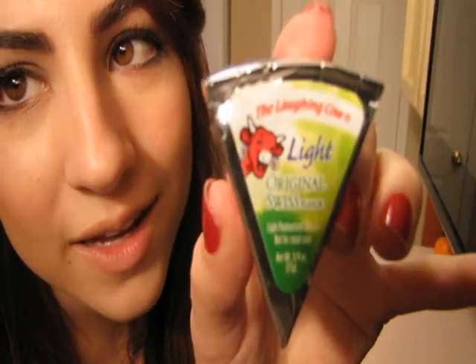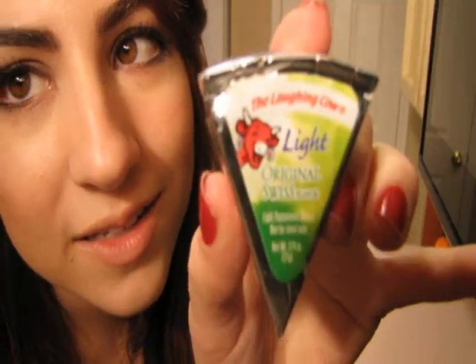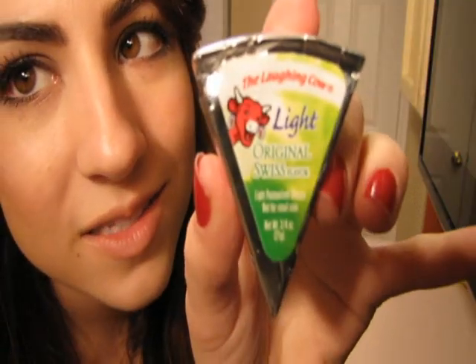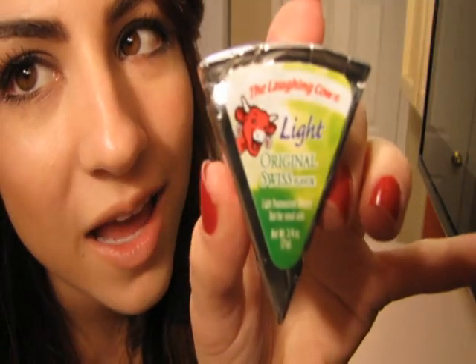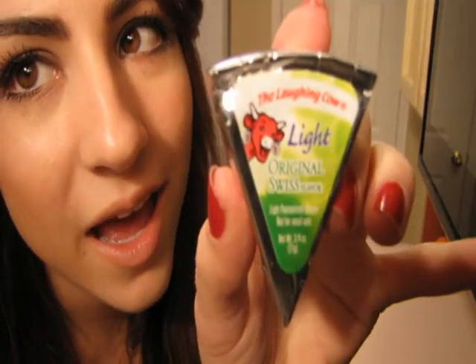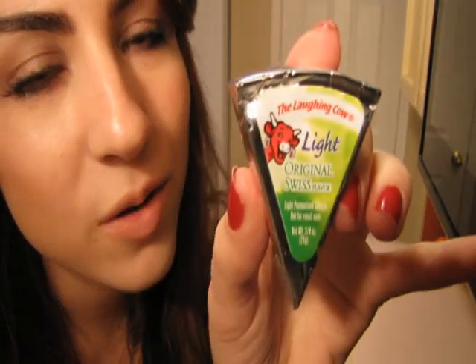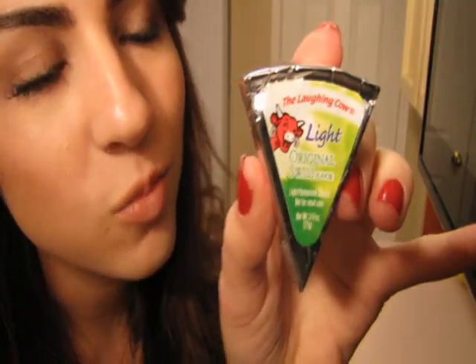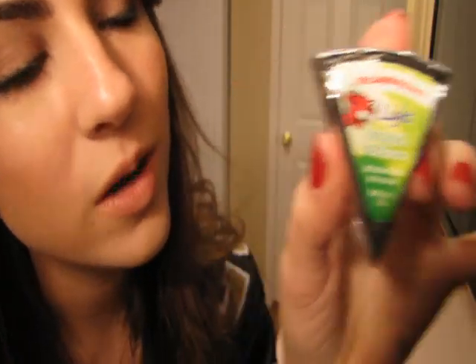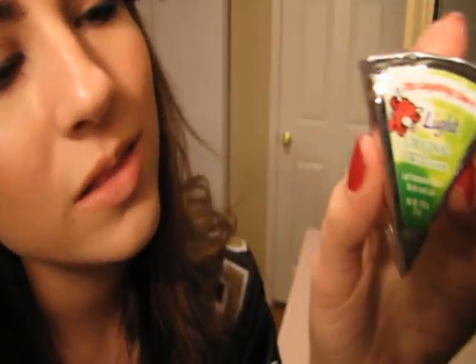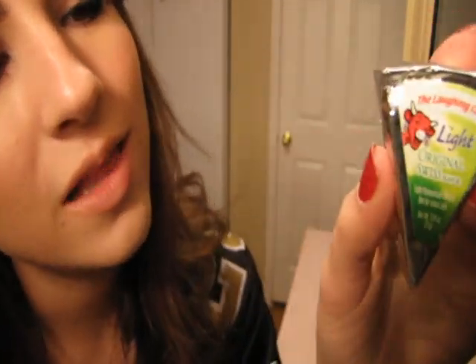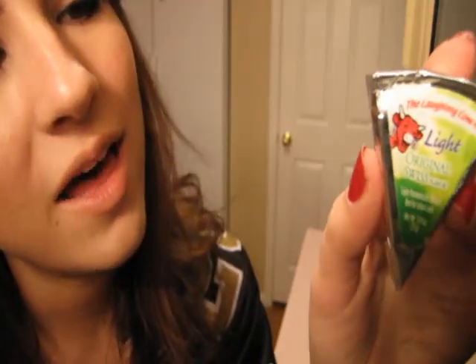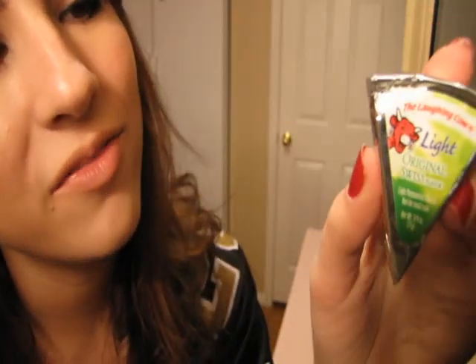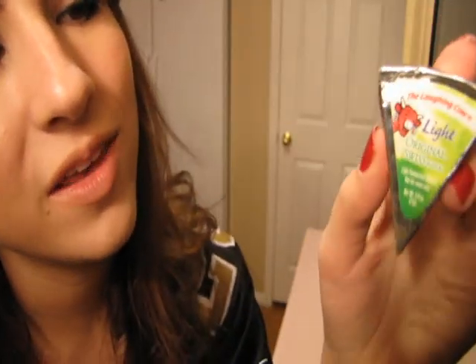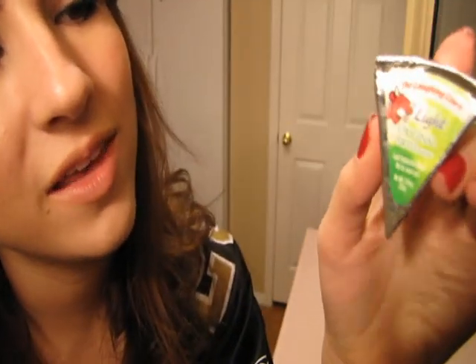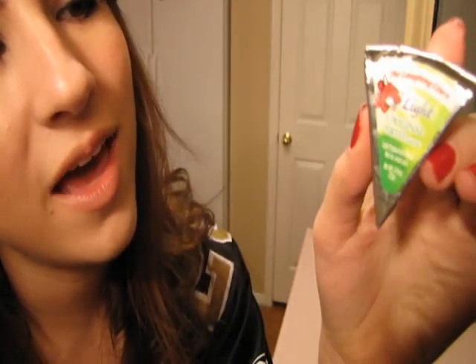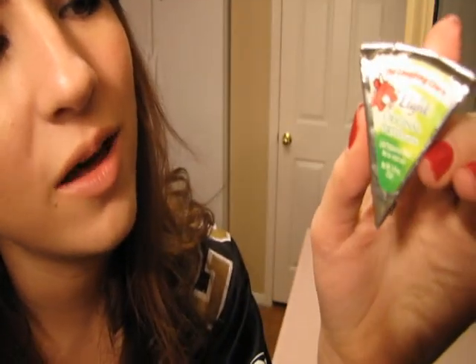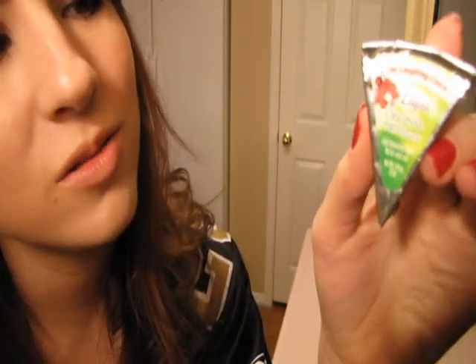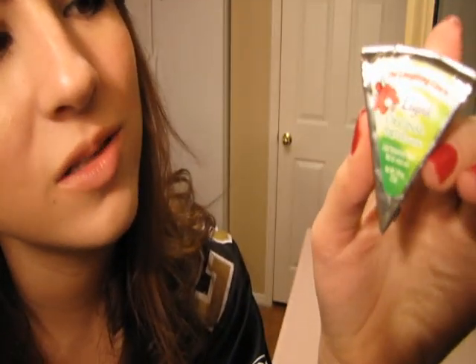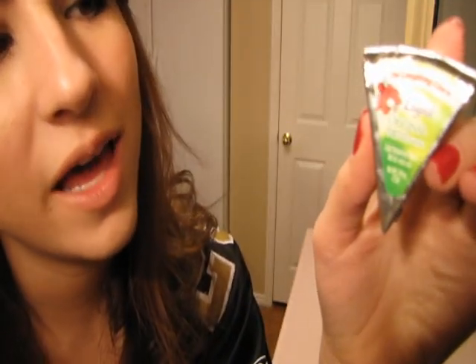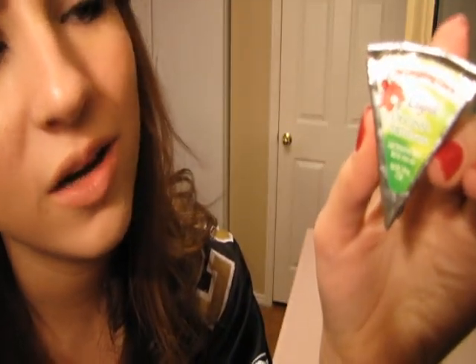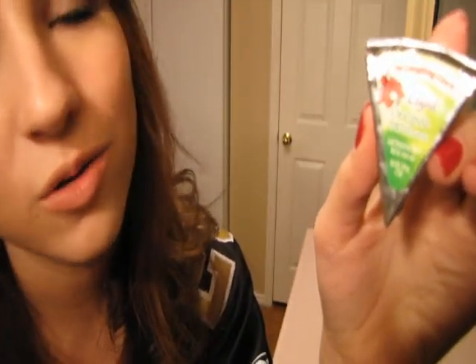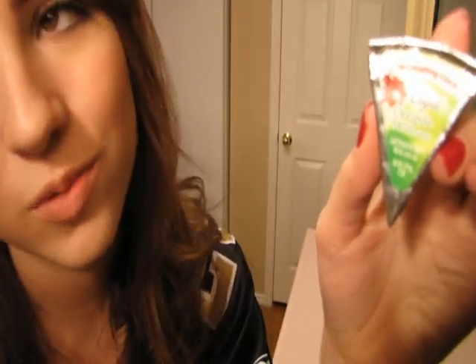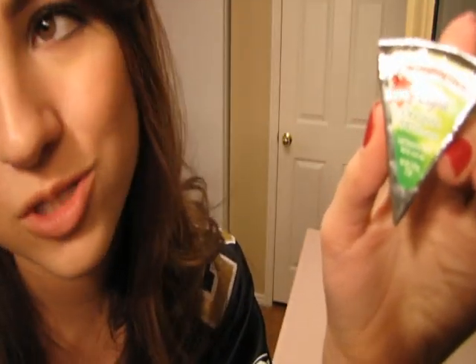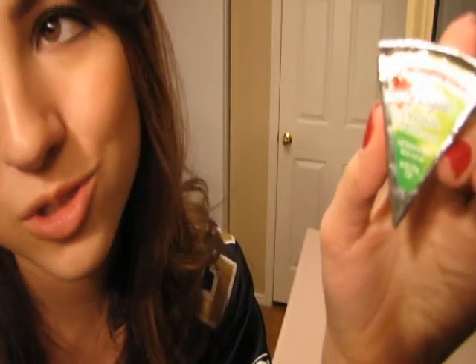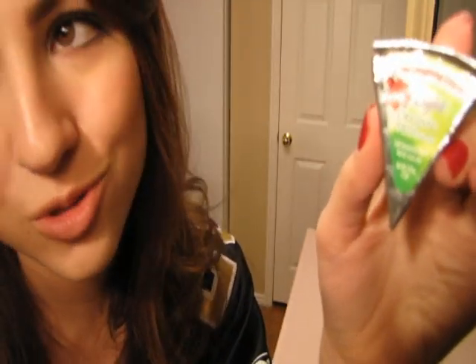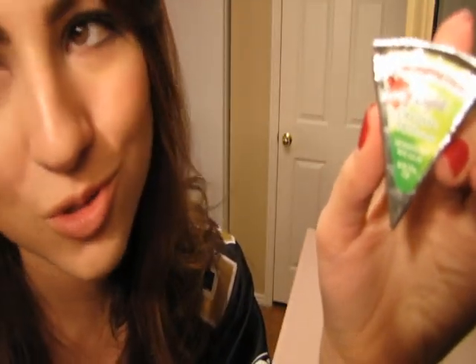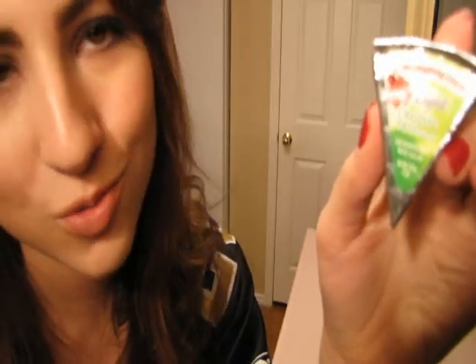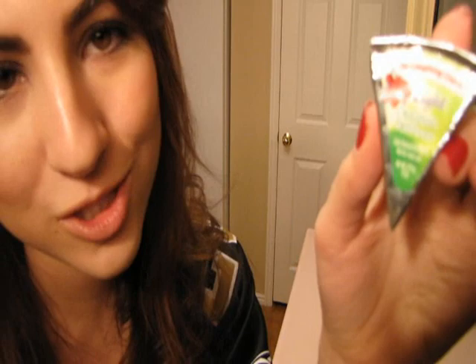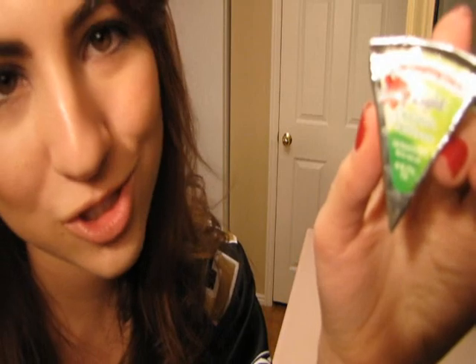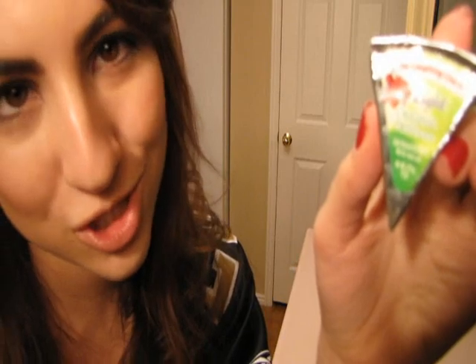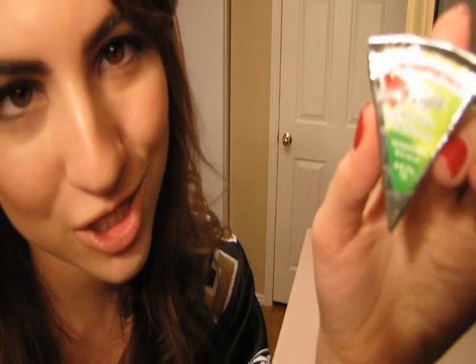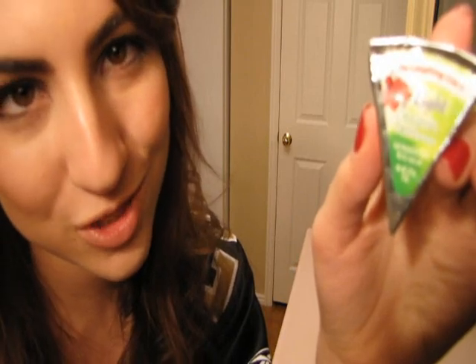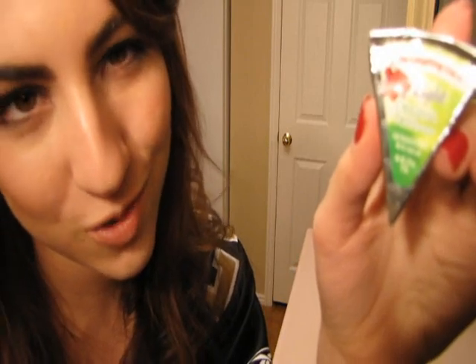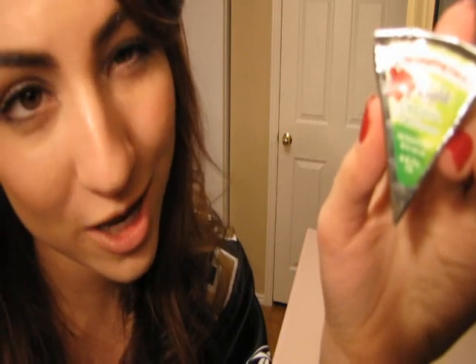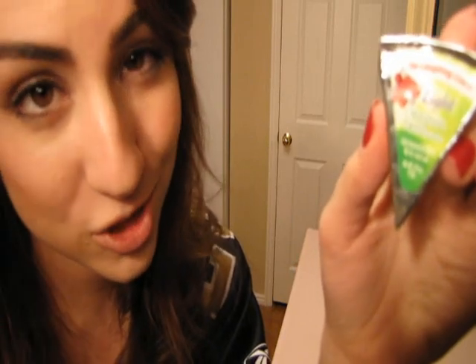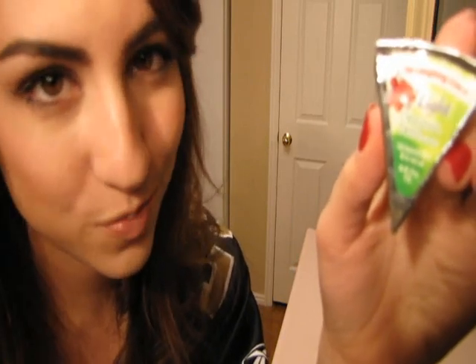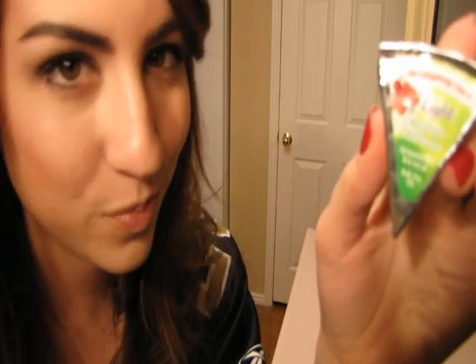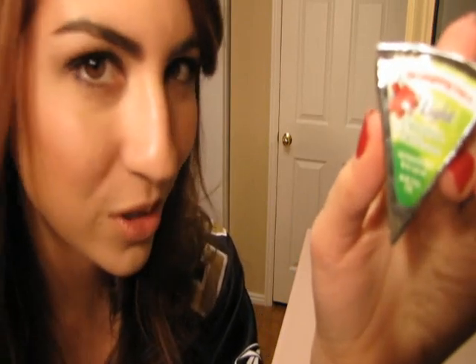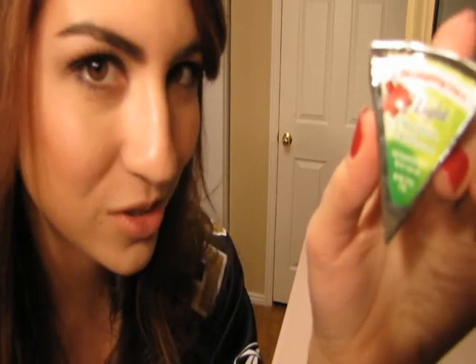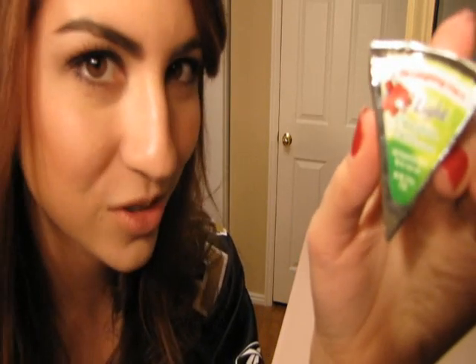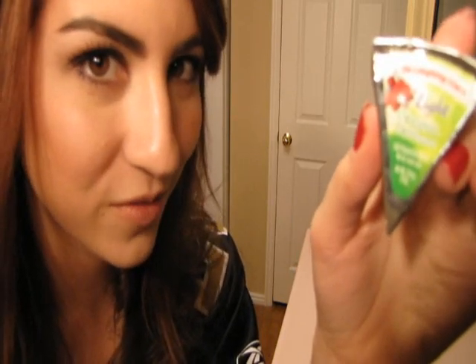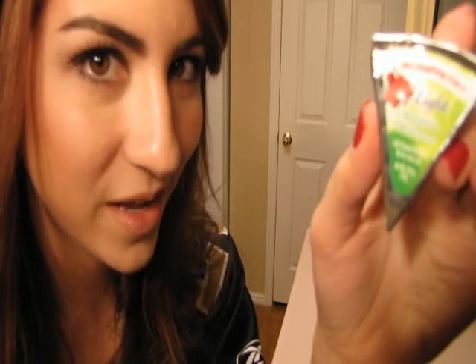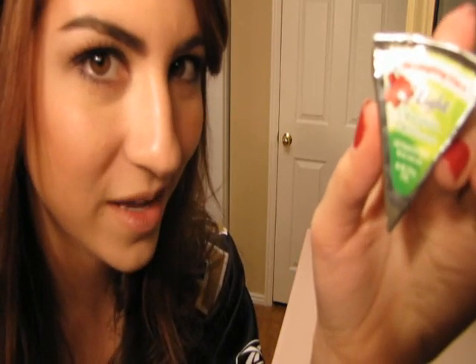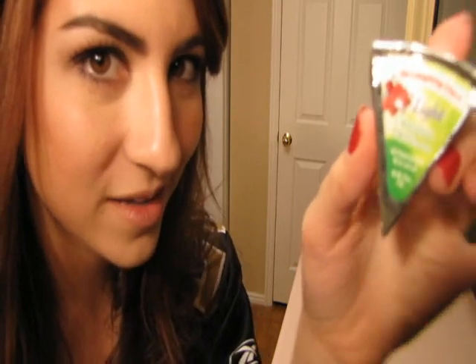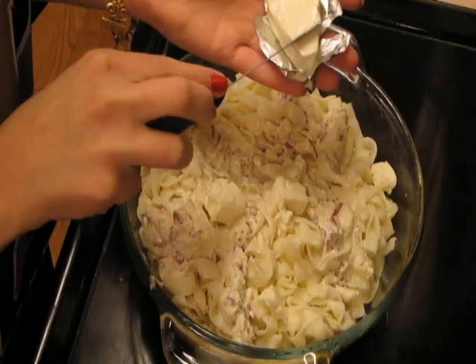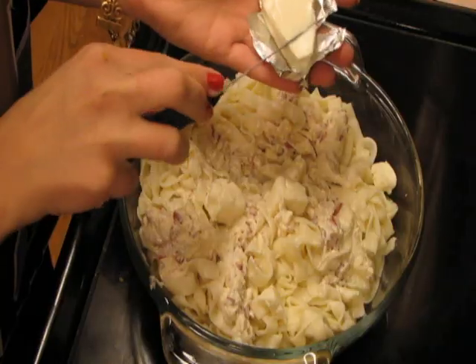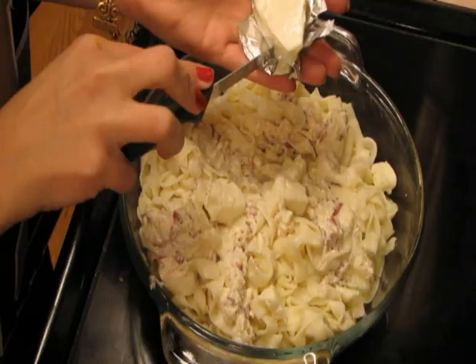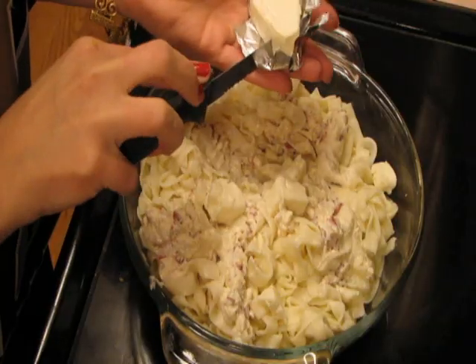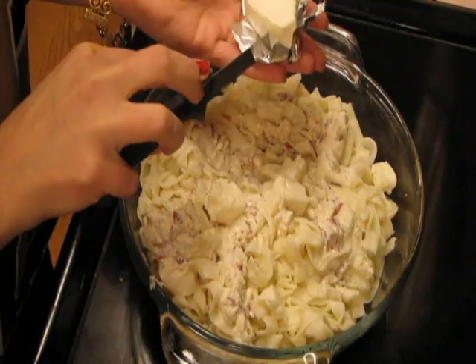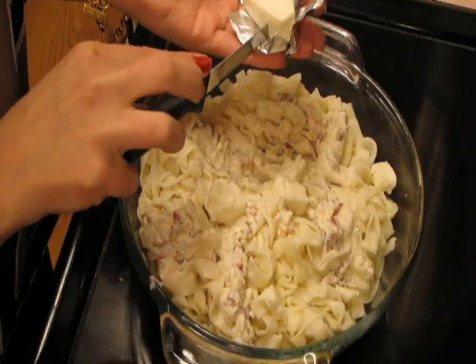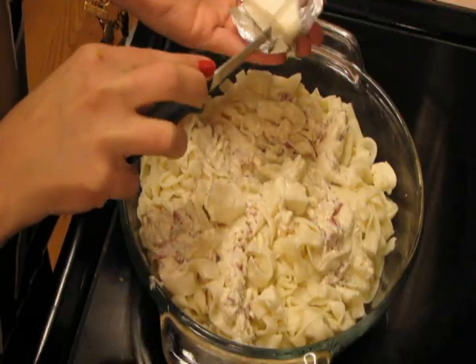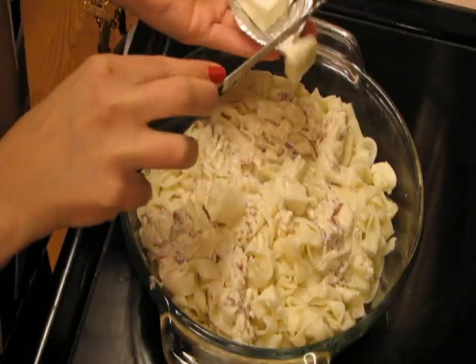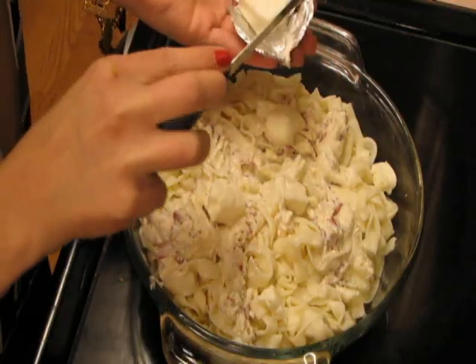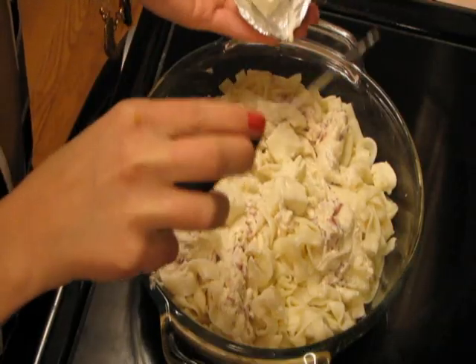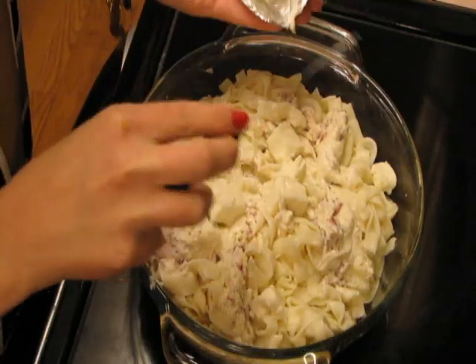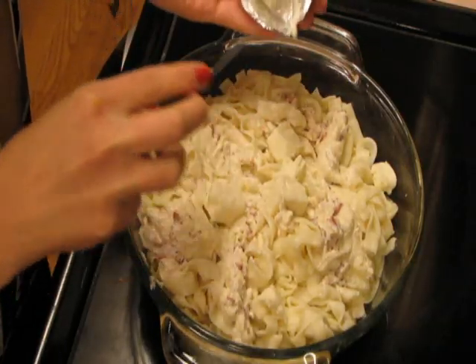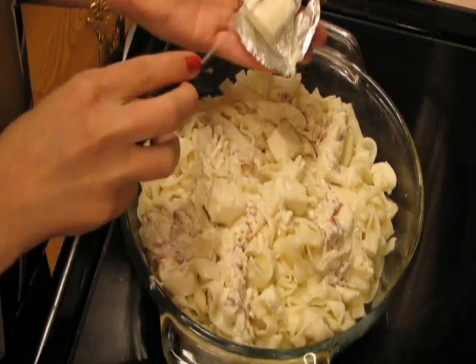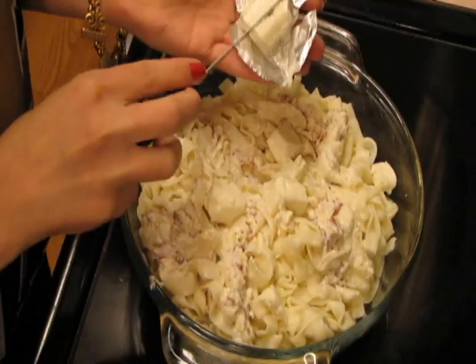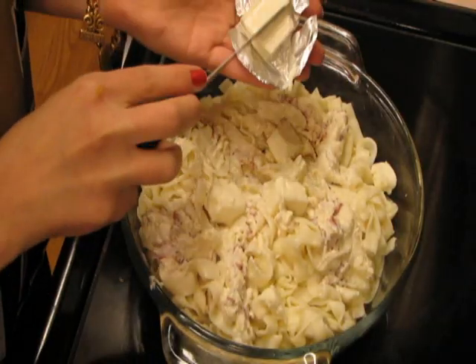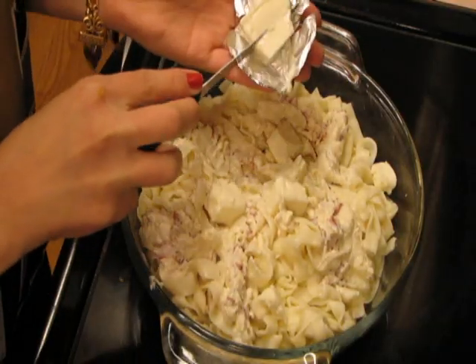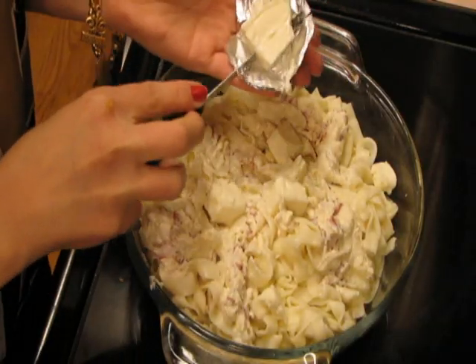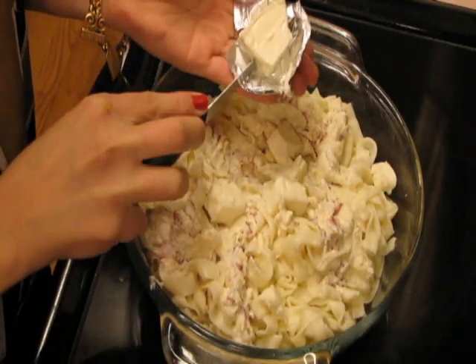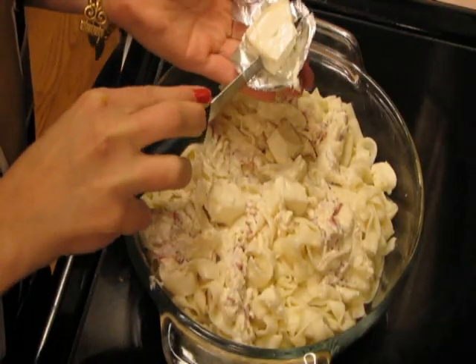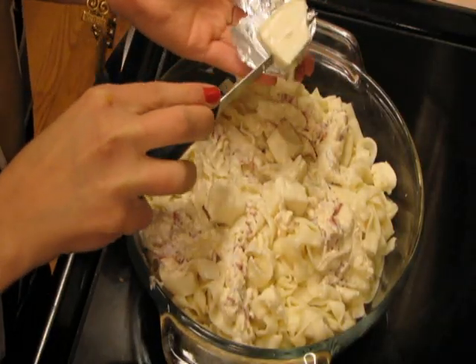Next, add one Laughing Cow light original Swiss cheese wedge per serving. Evenly distribute the pieces of cheese.